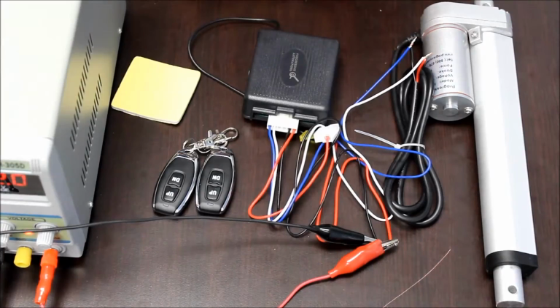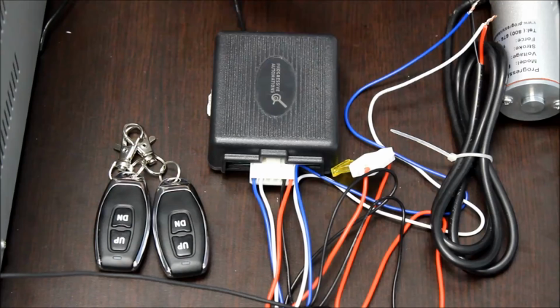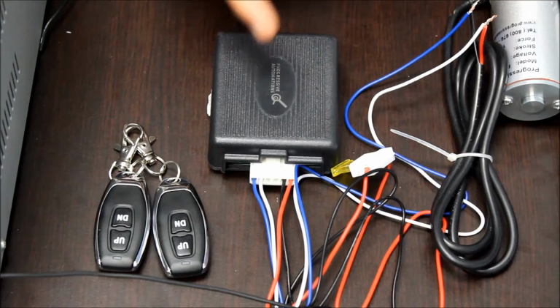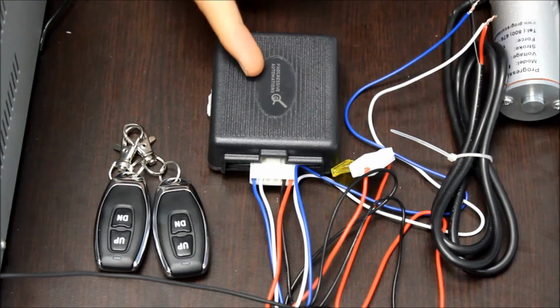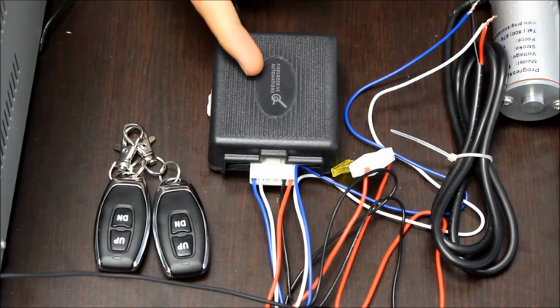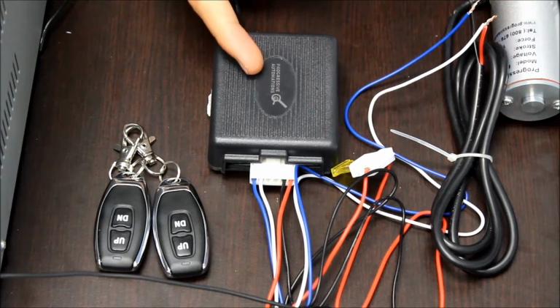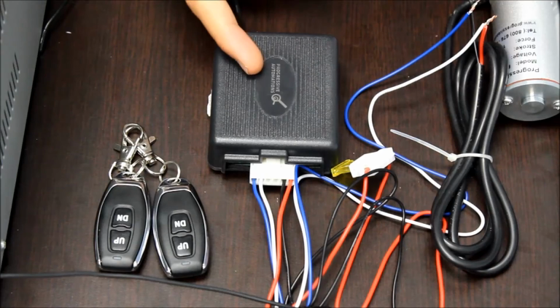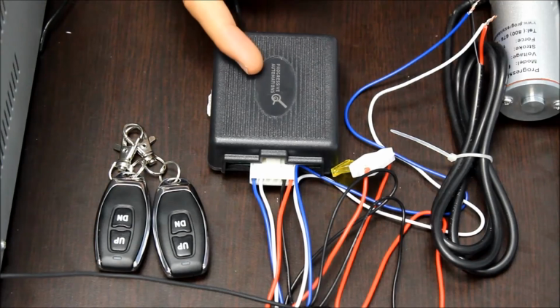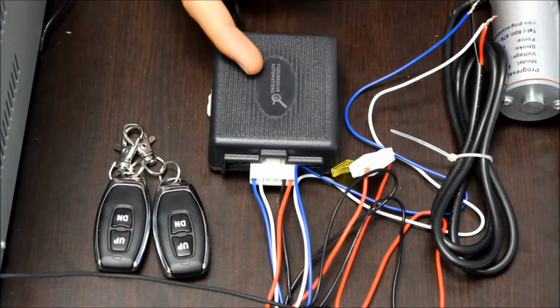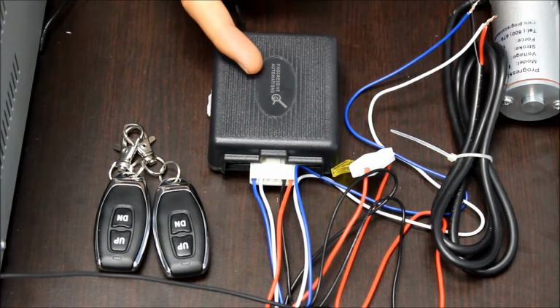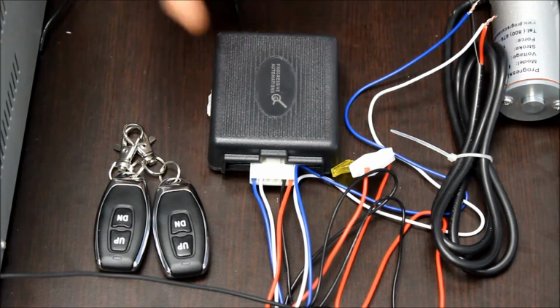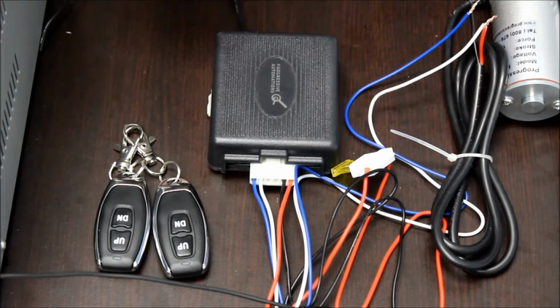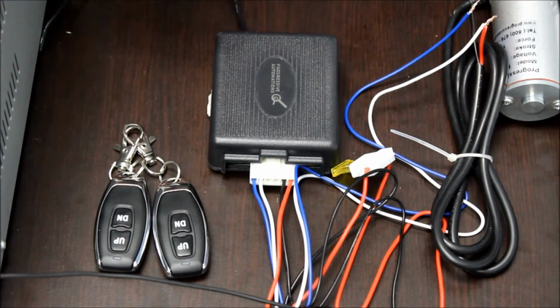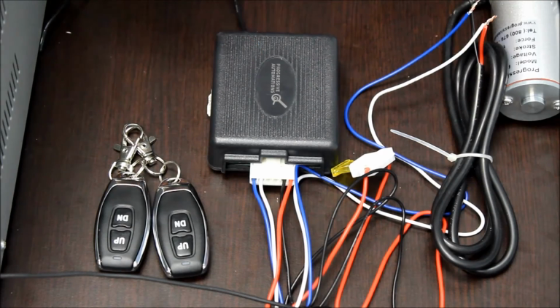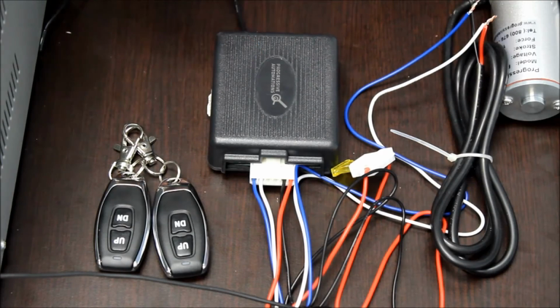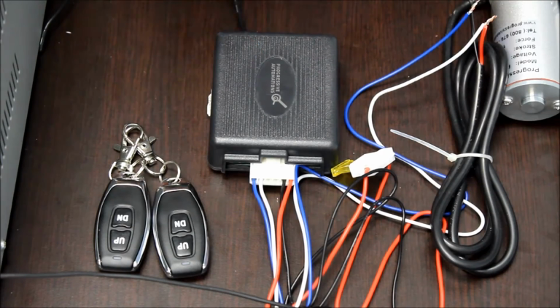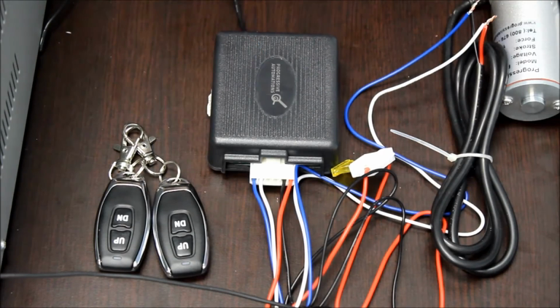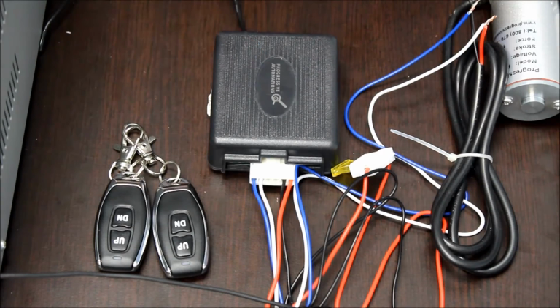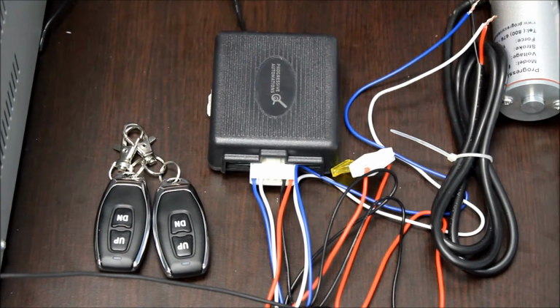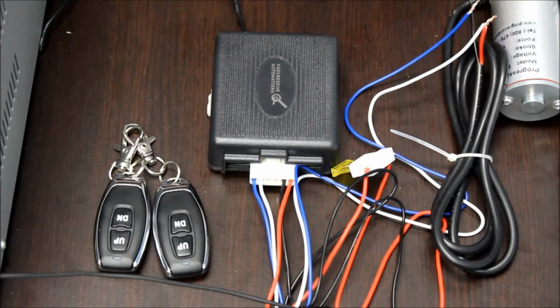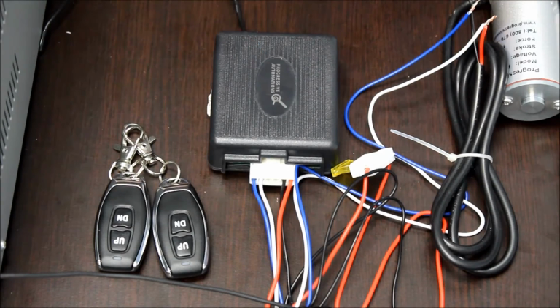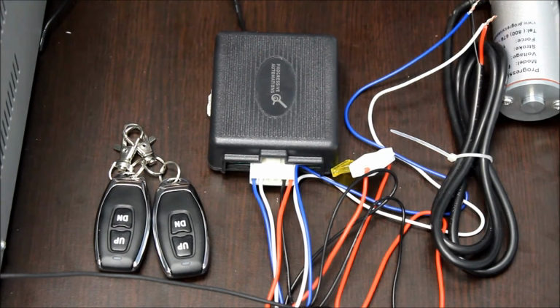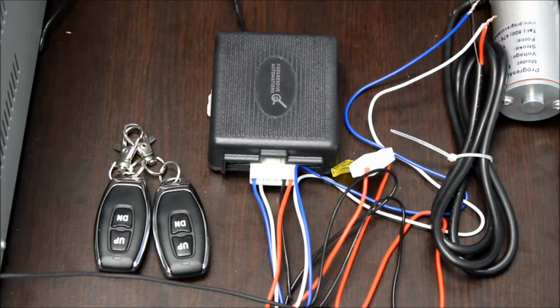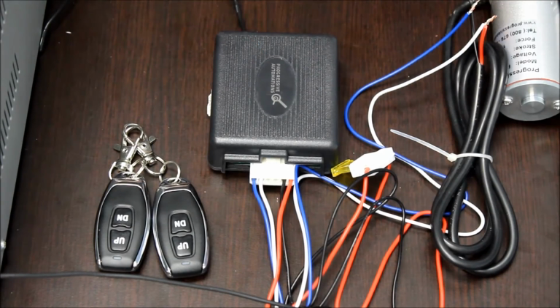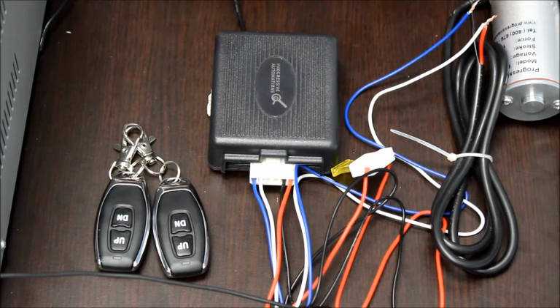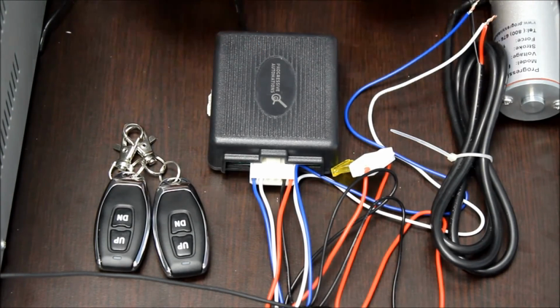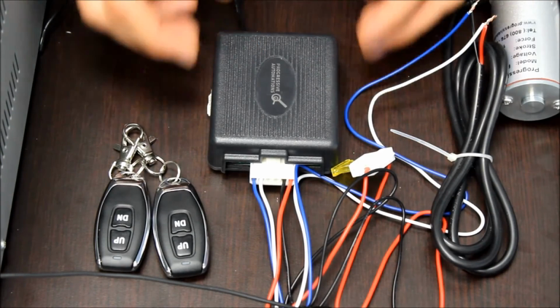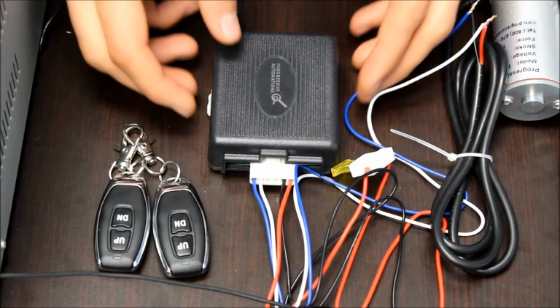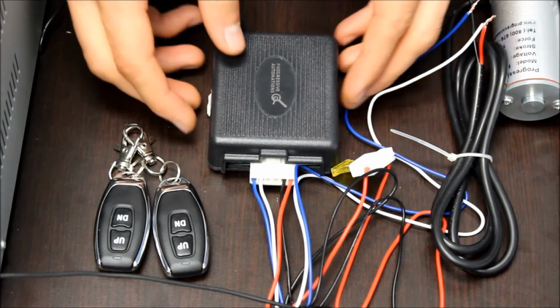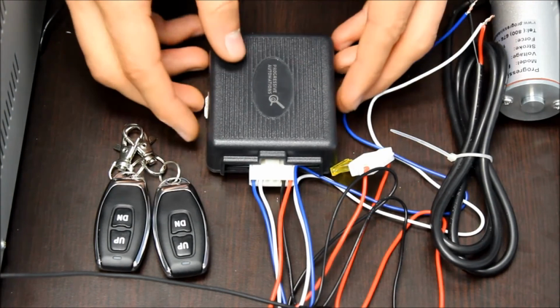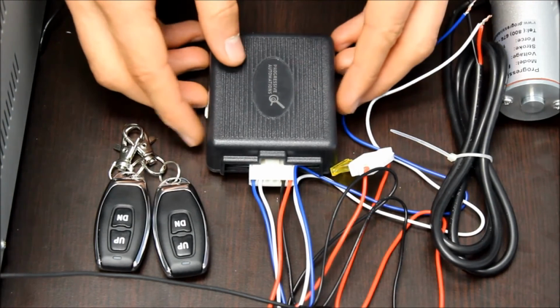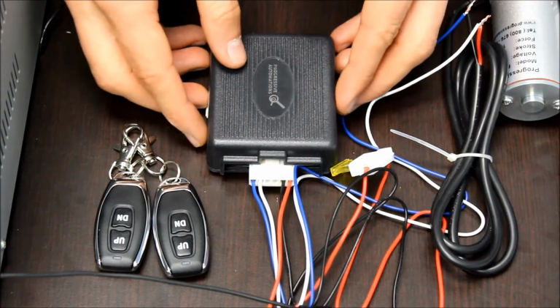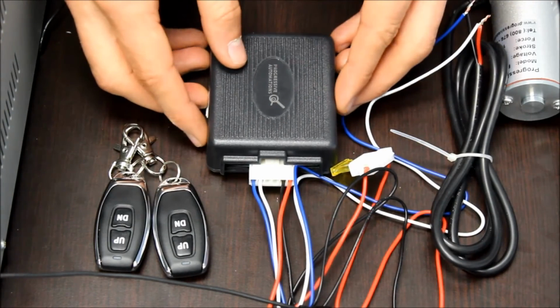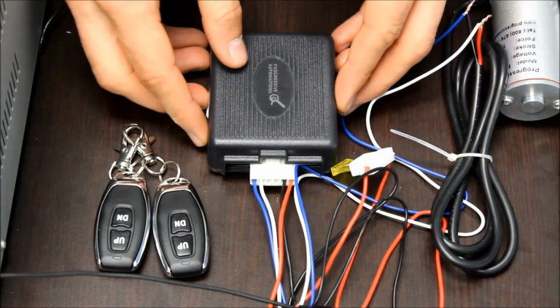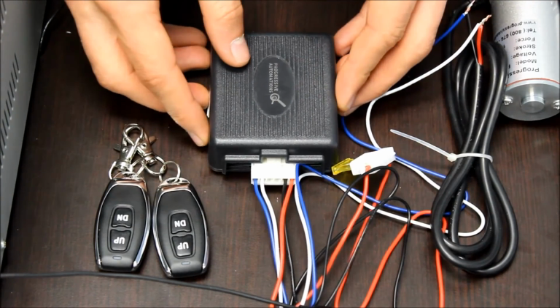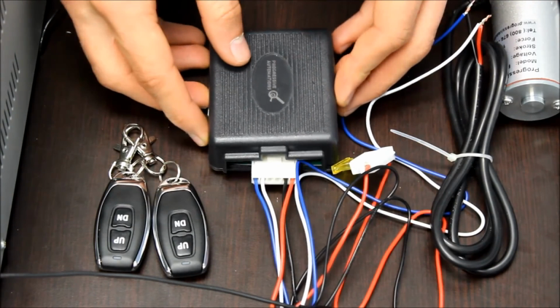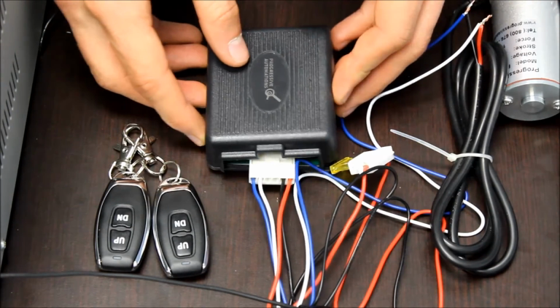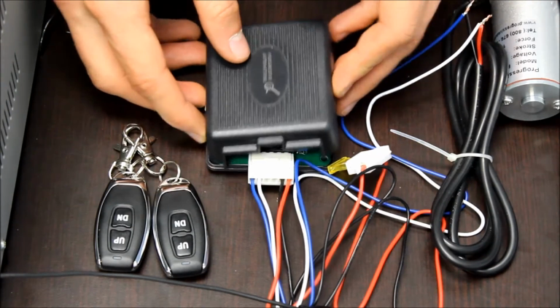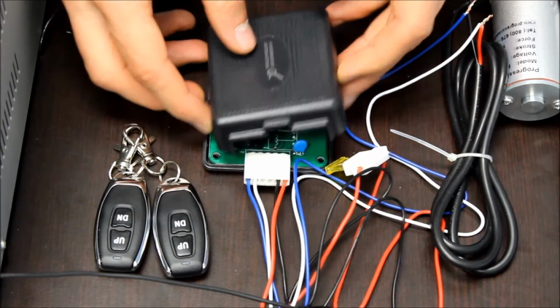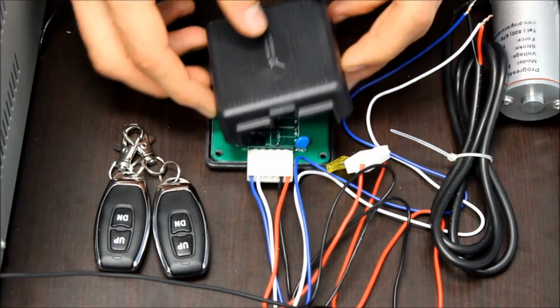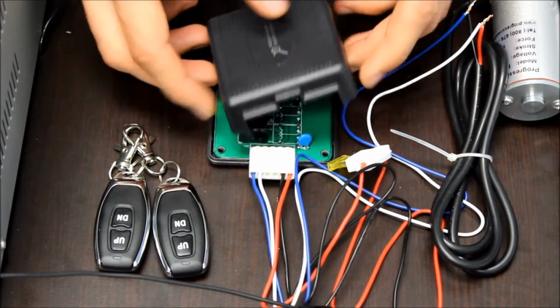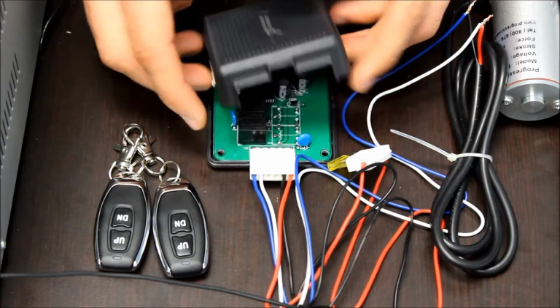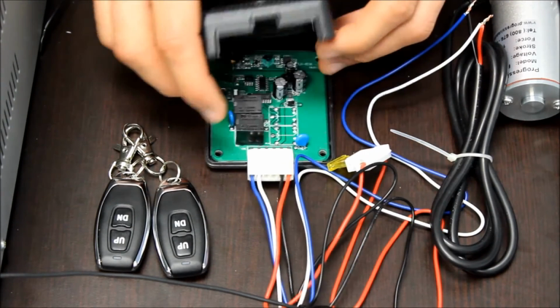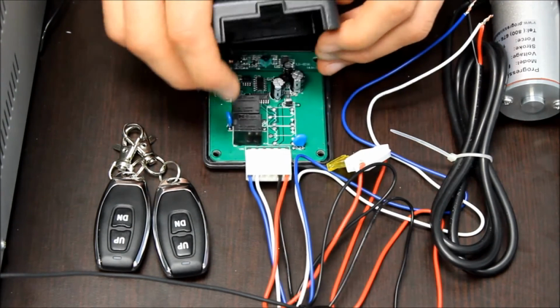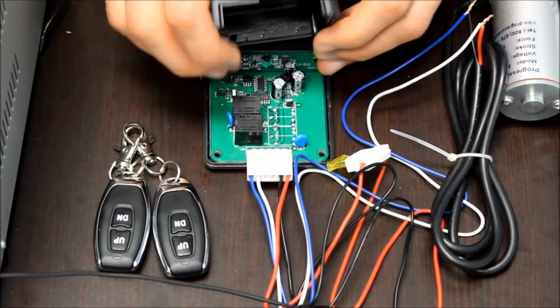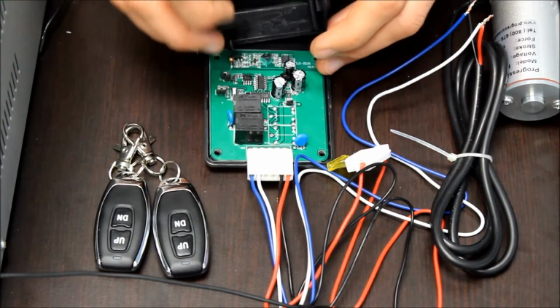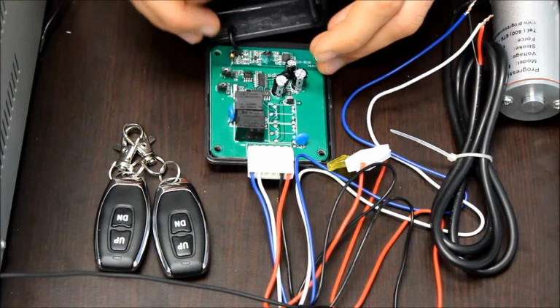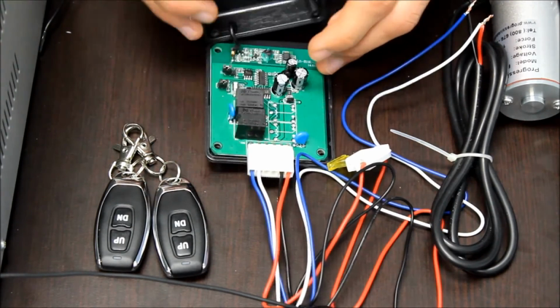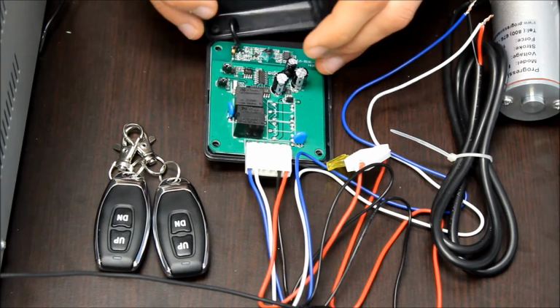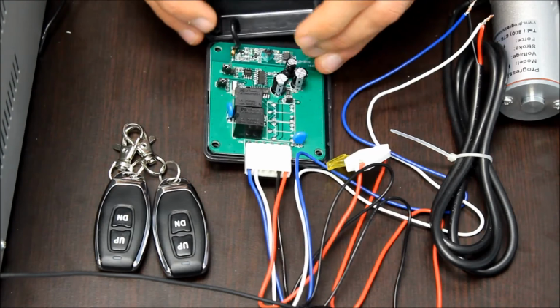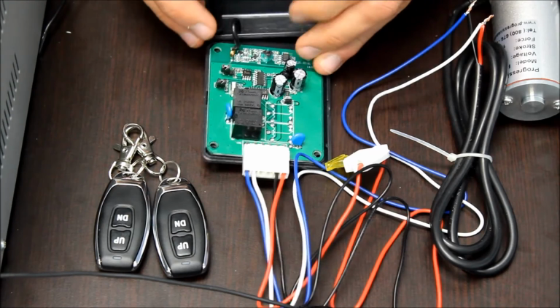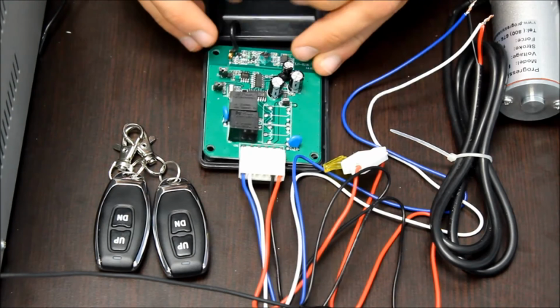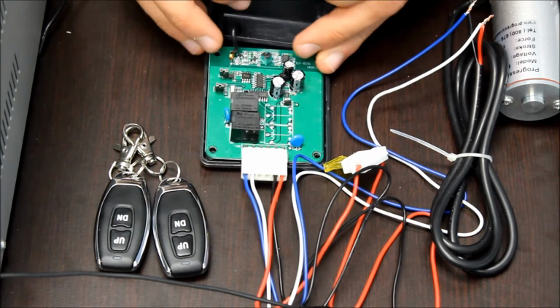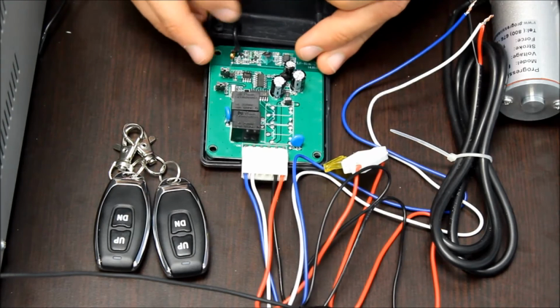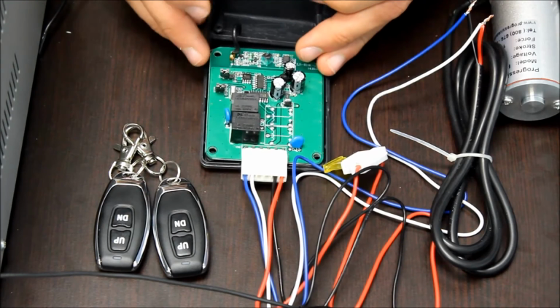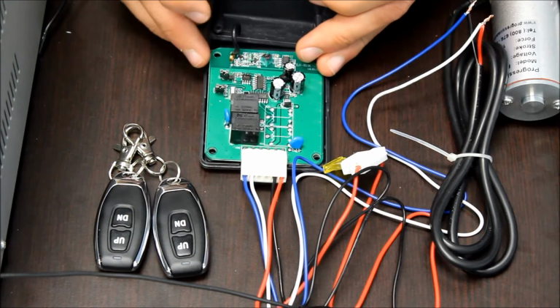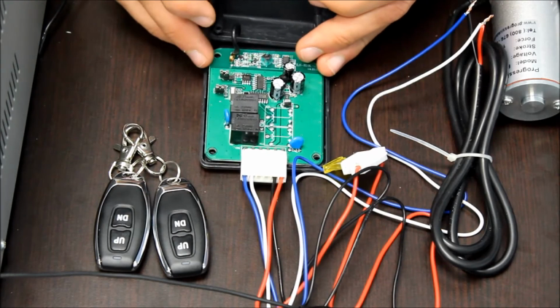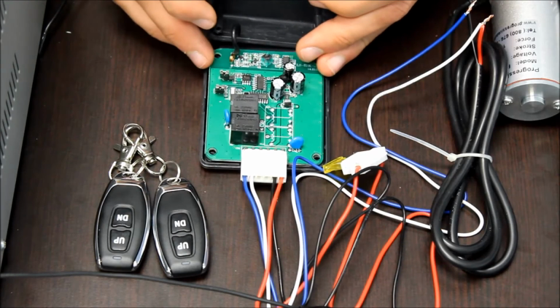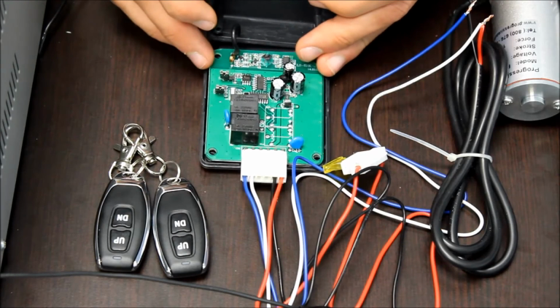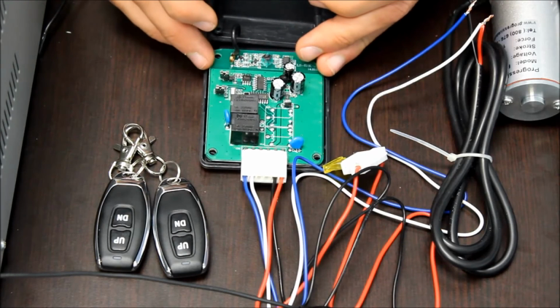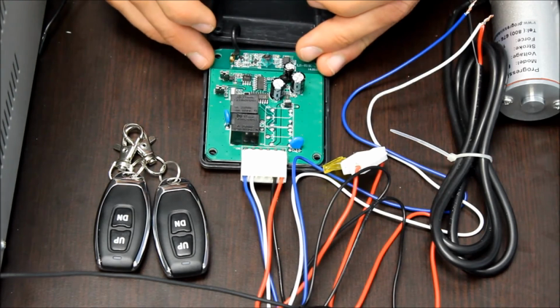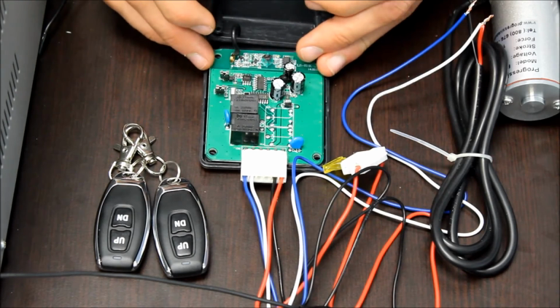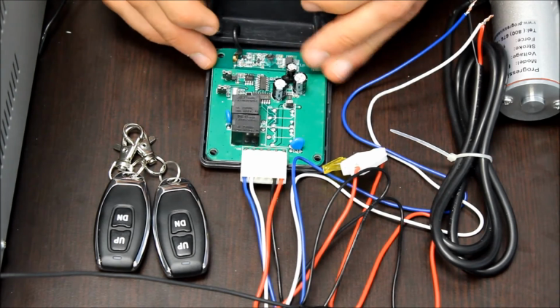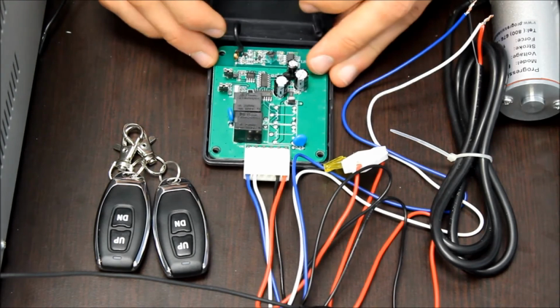Before you open the box, make sure your power supply is turned off. Once the four screws are removed, you can lift the cover up.